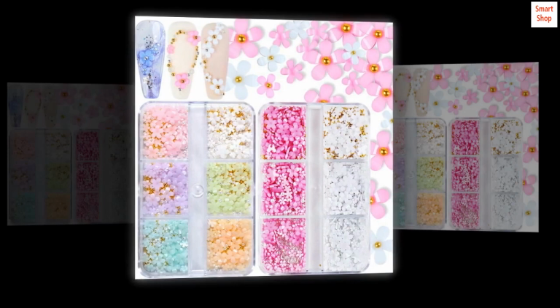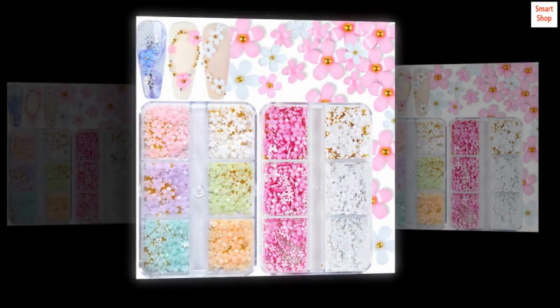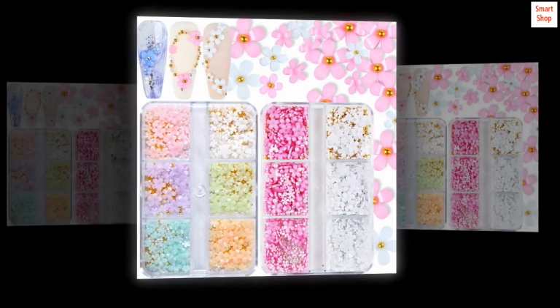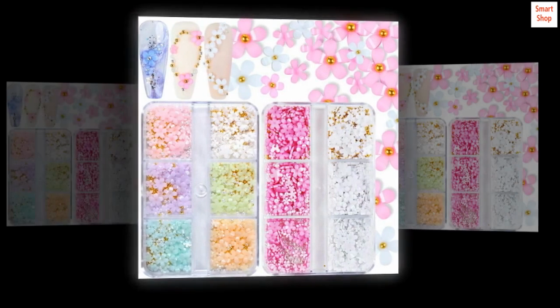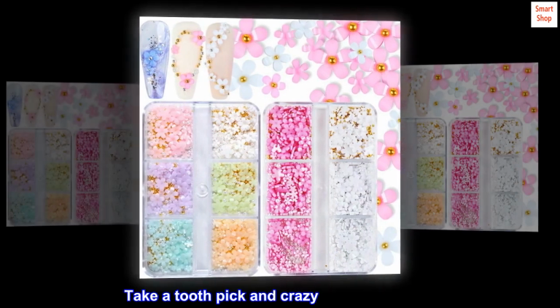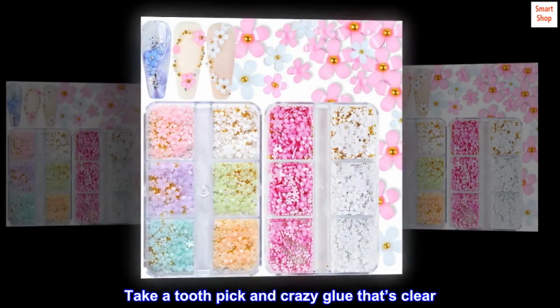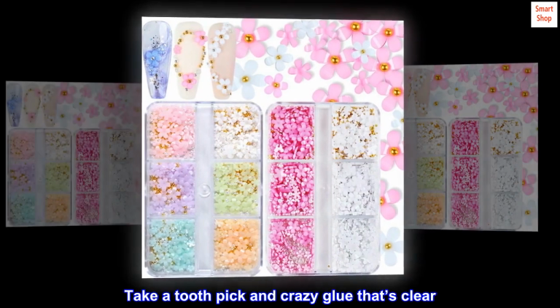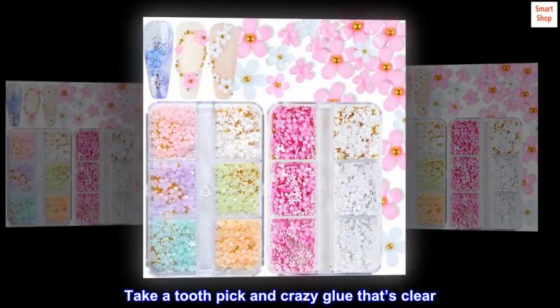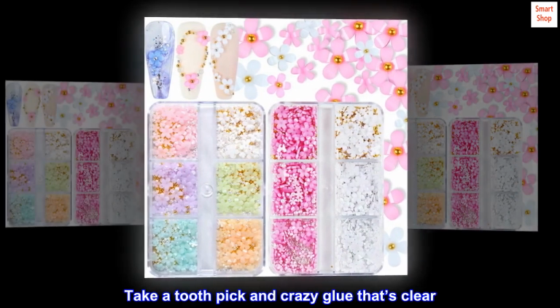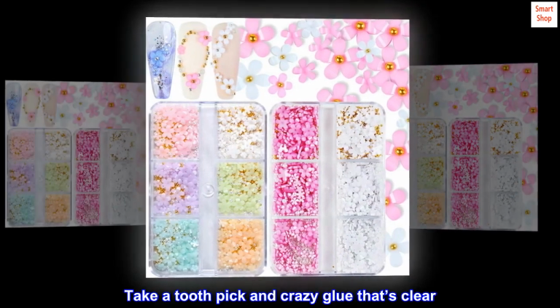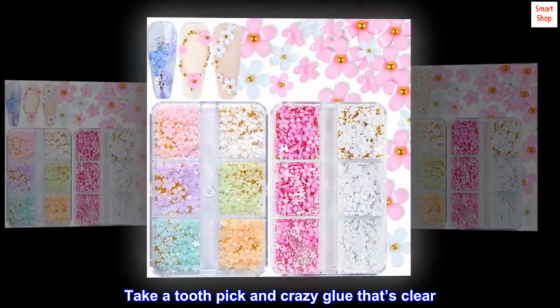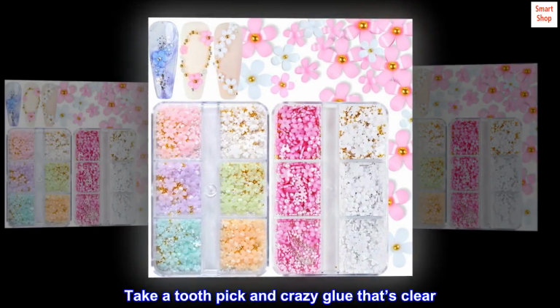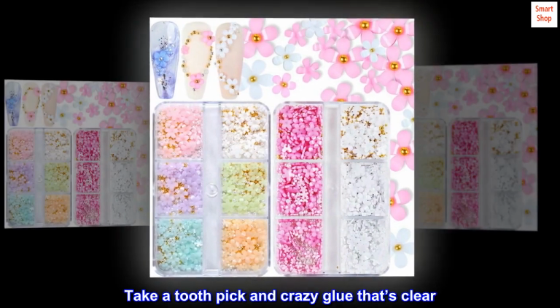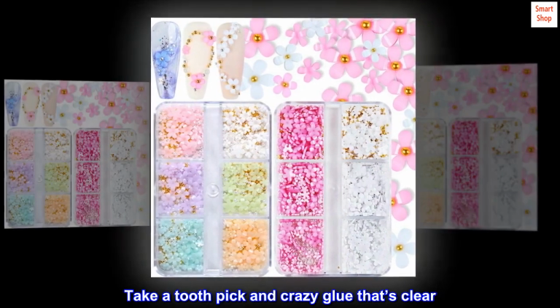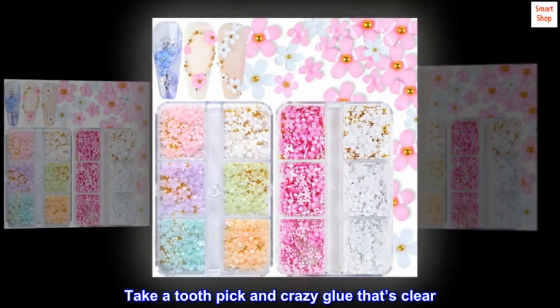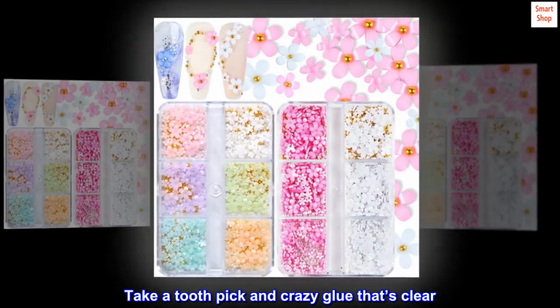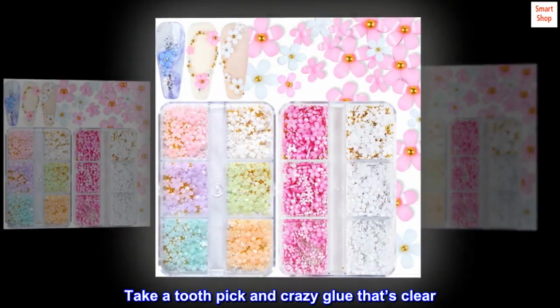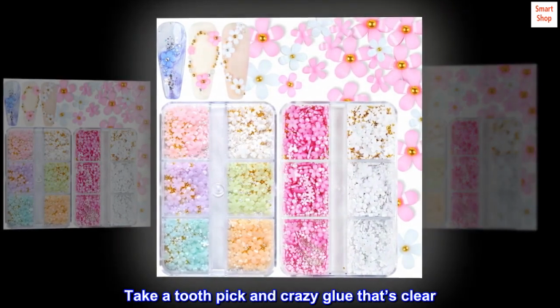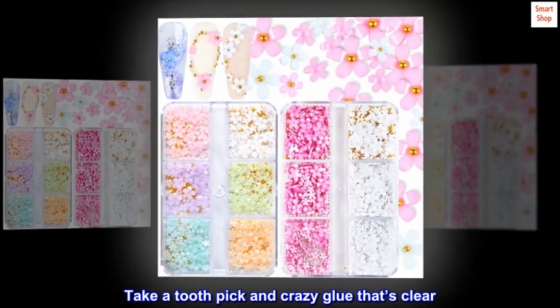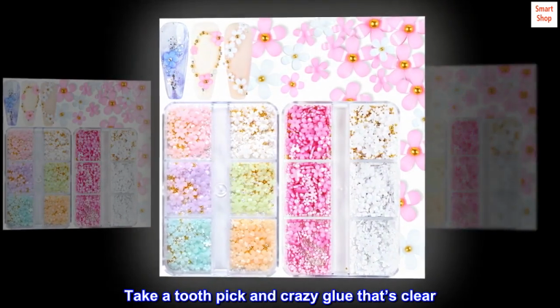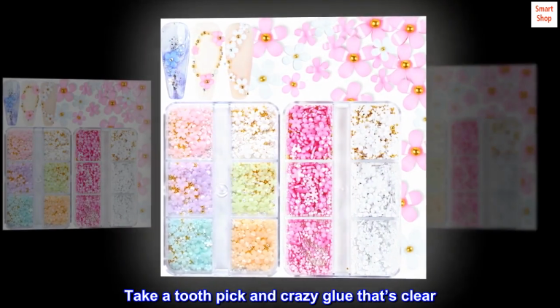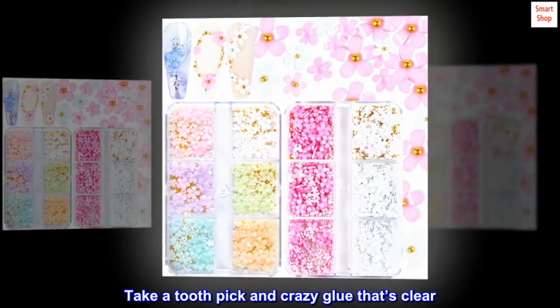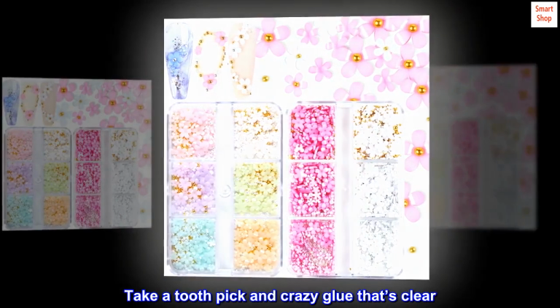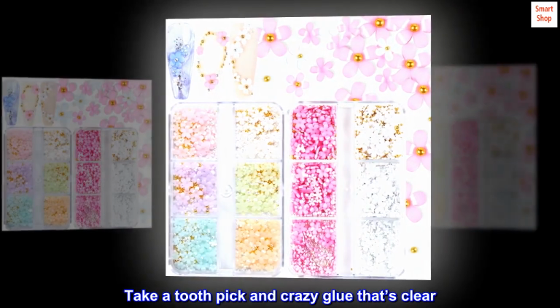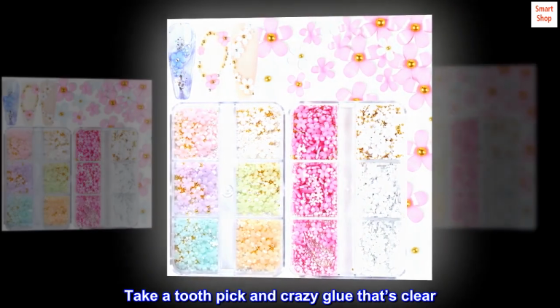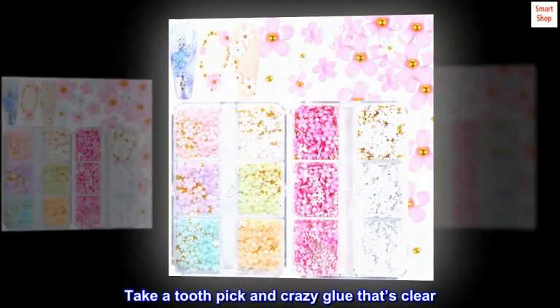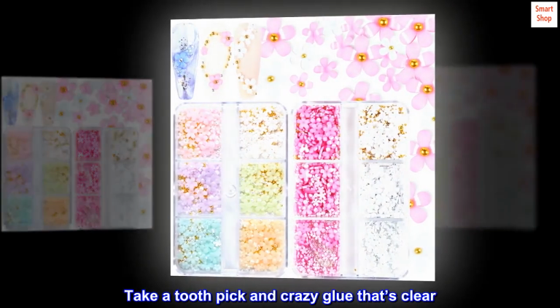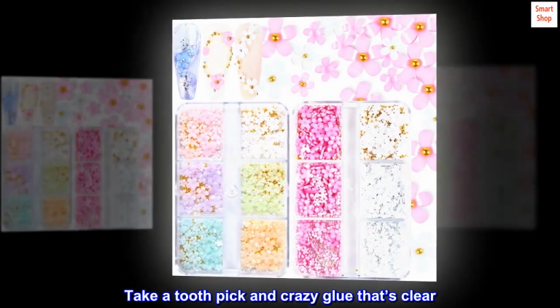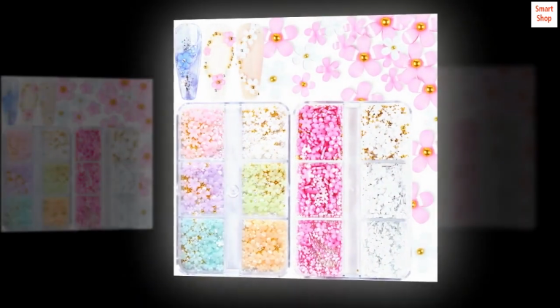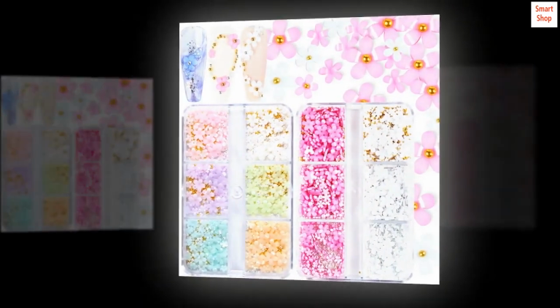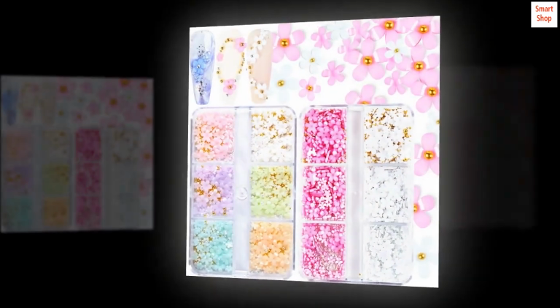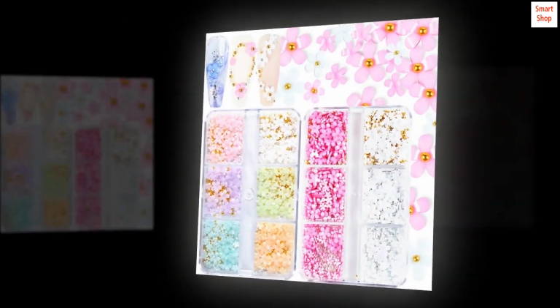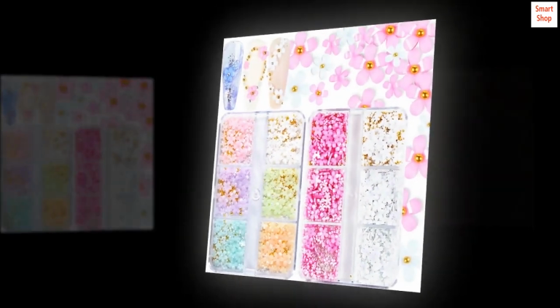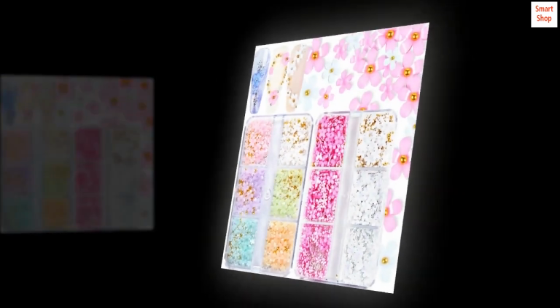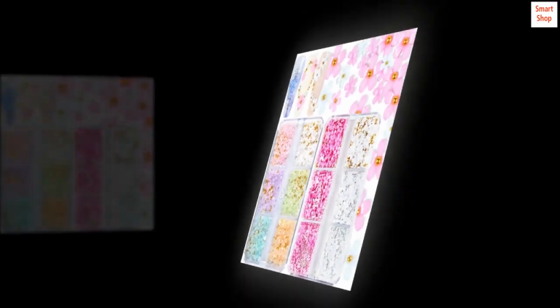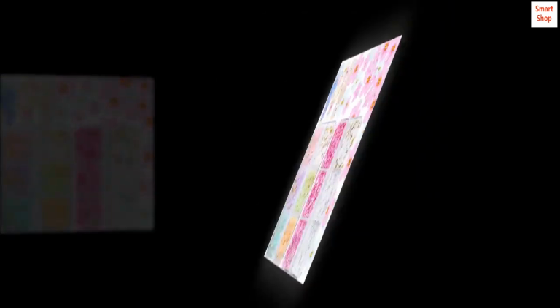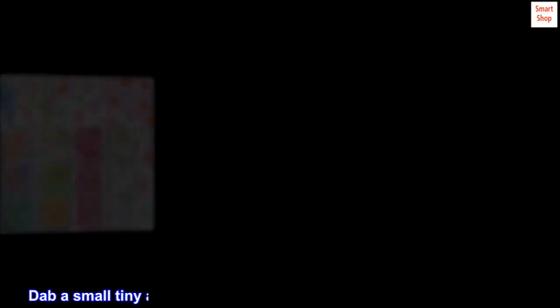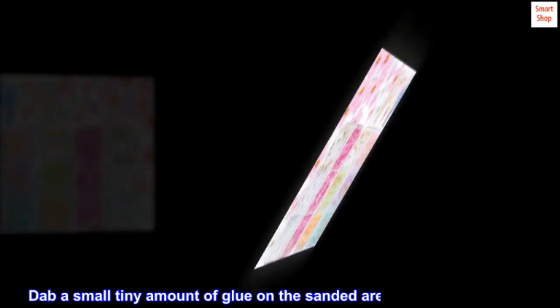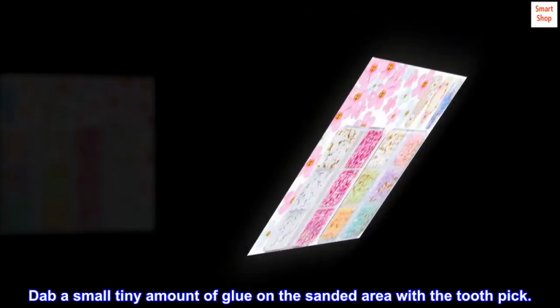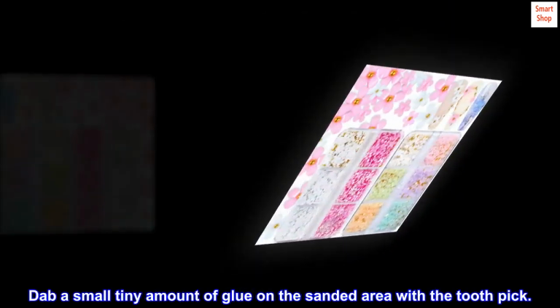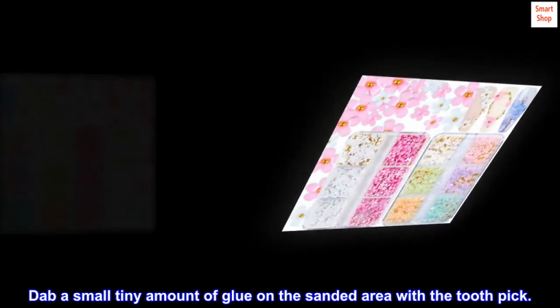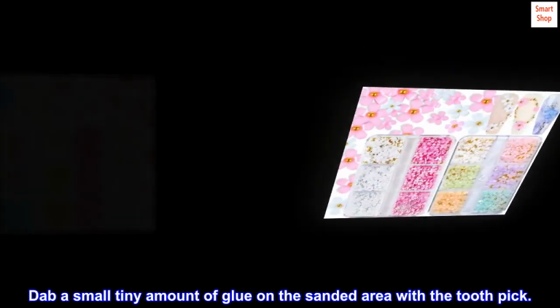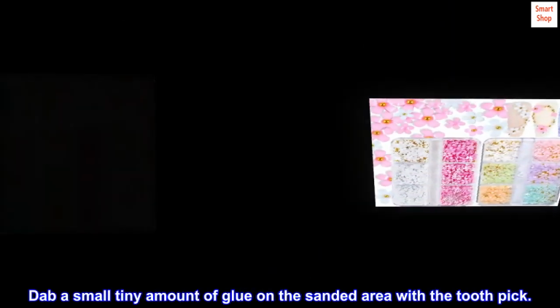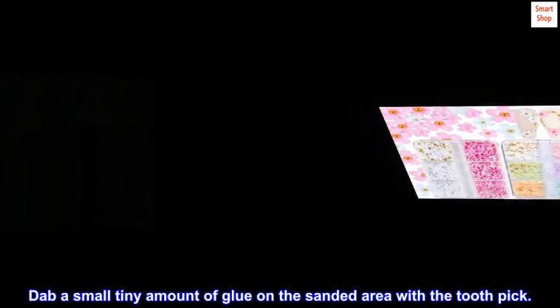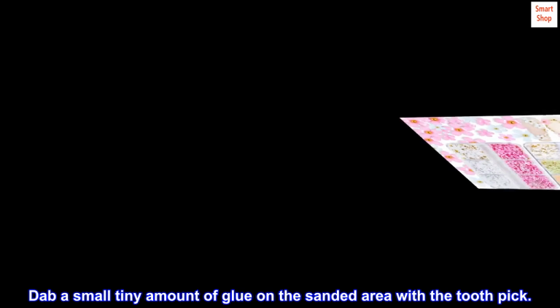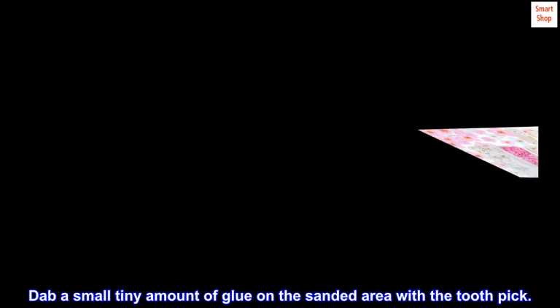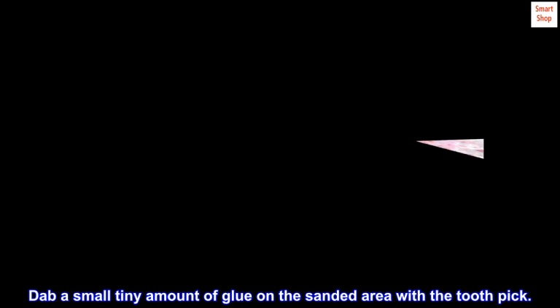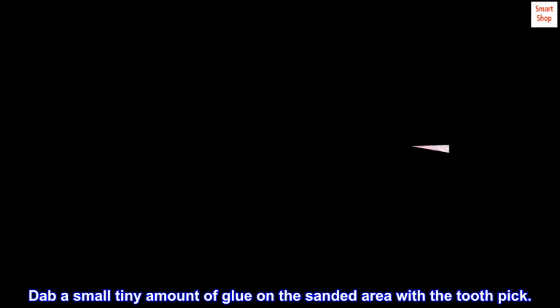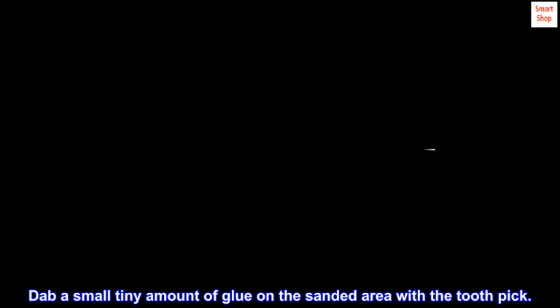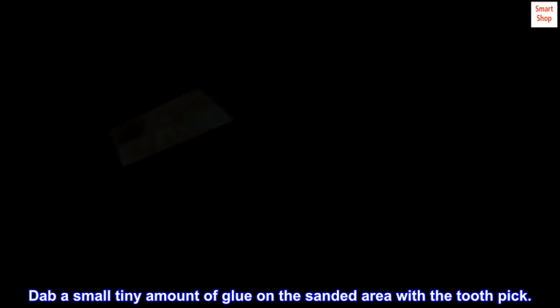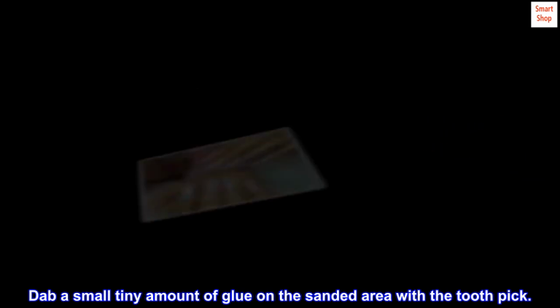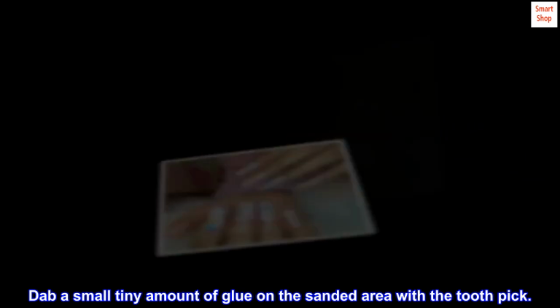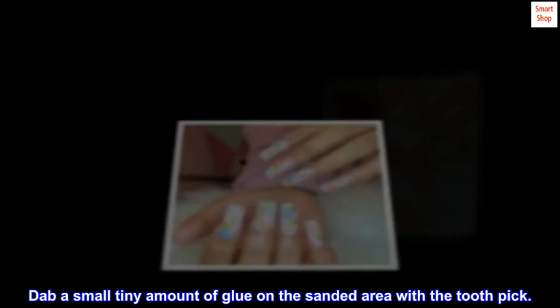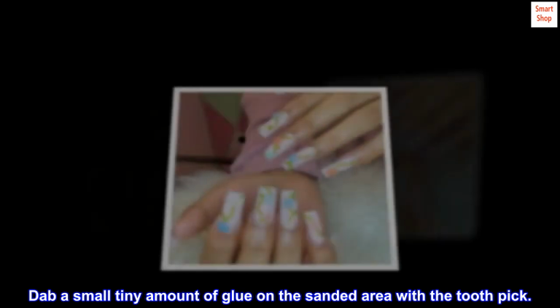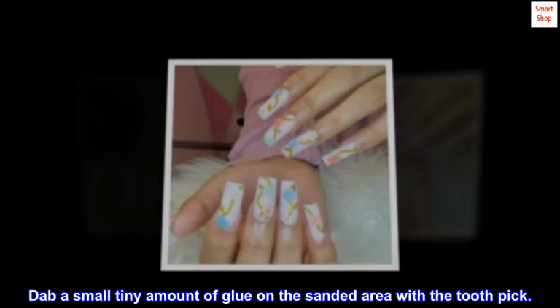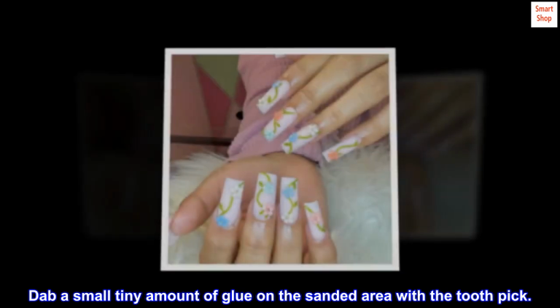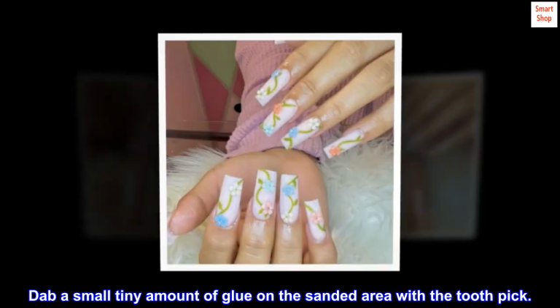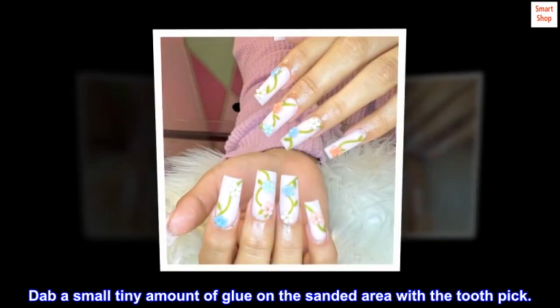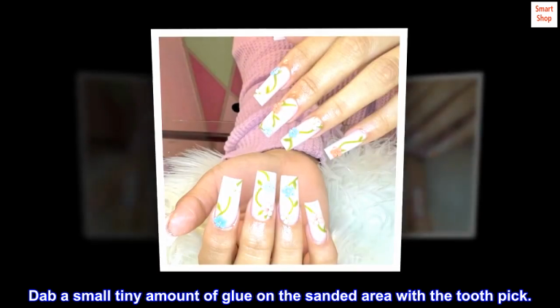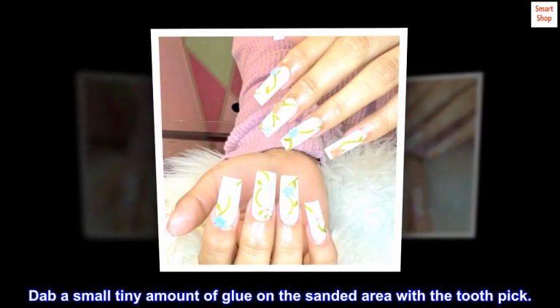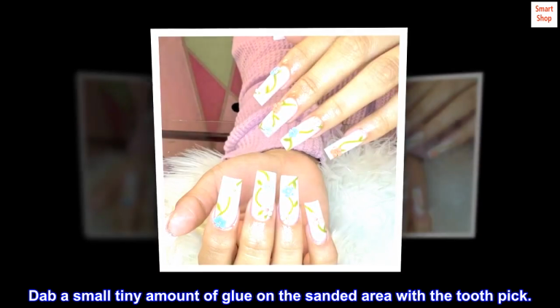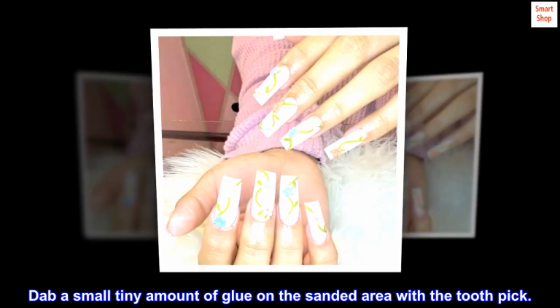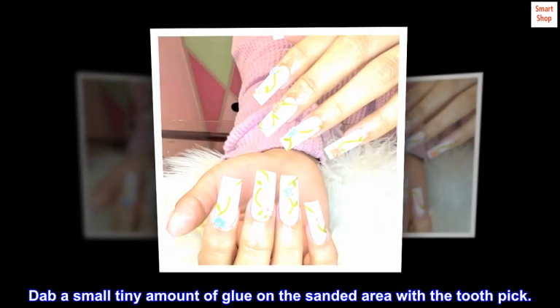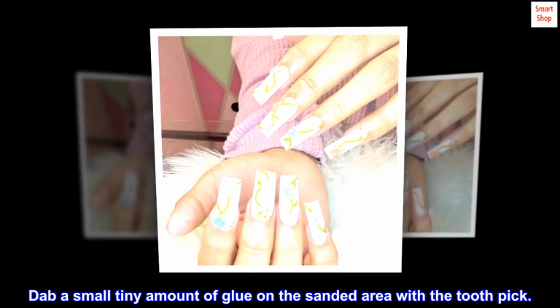Take a toothpick and crazy glue that's clear. Dab a small, tiny amount of glue on the sanded area with the toothpick.